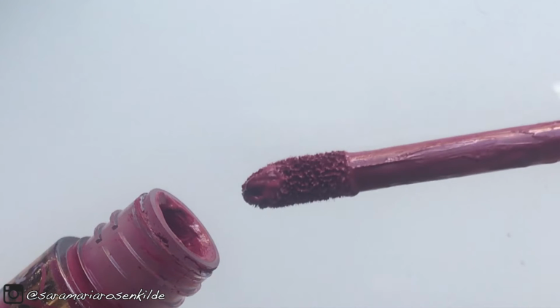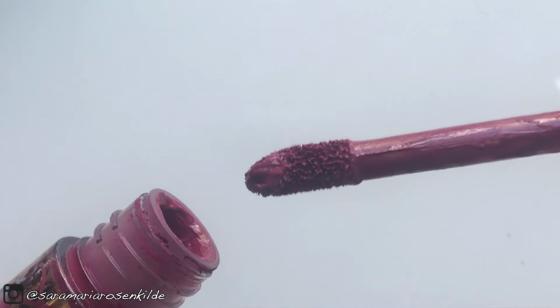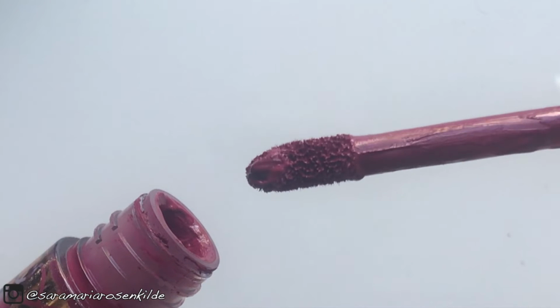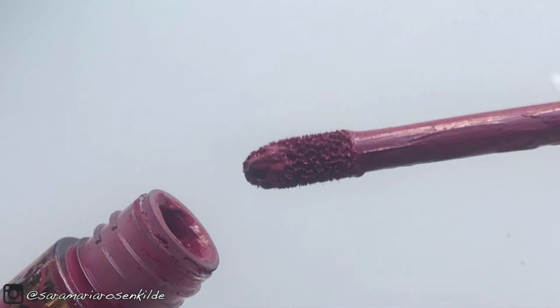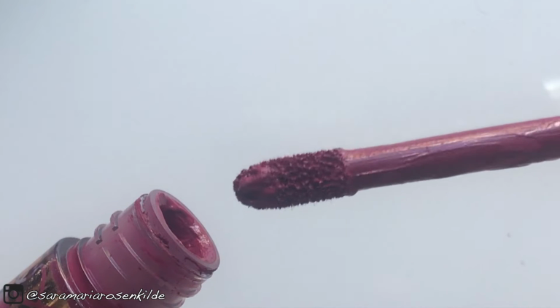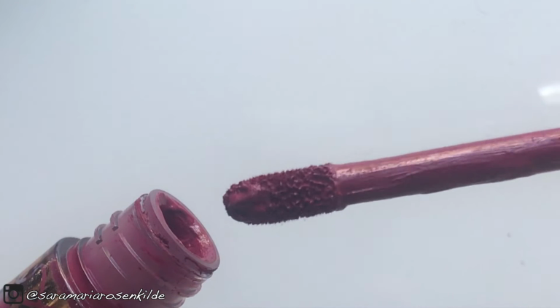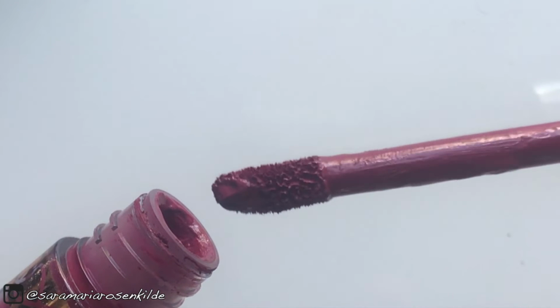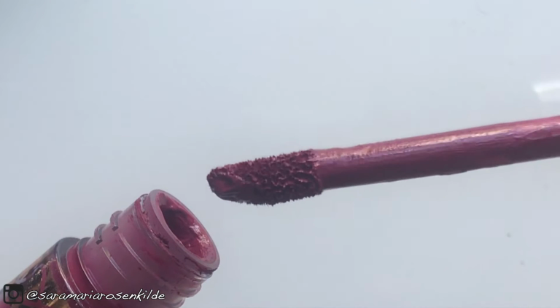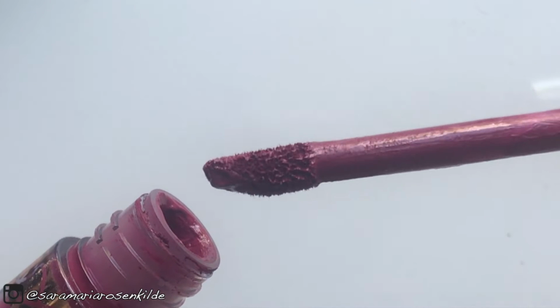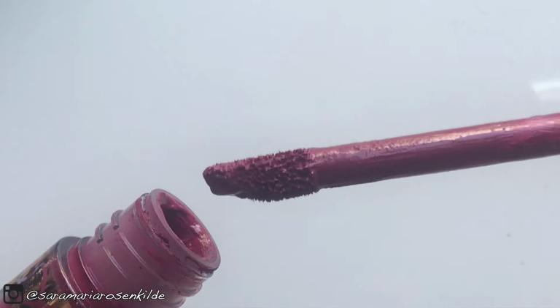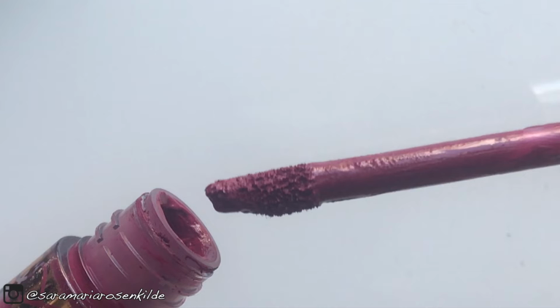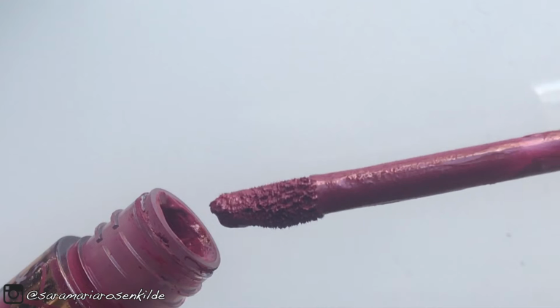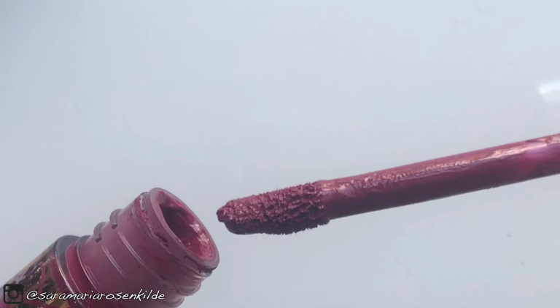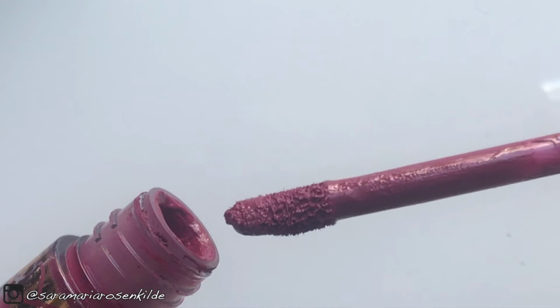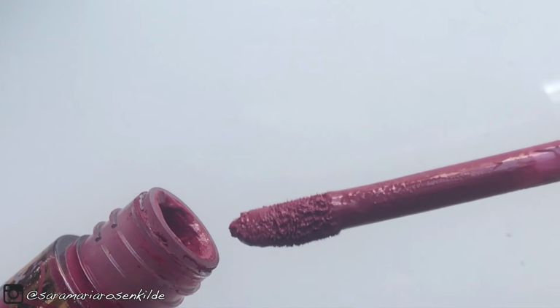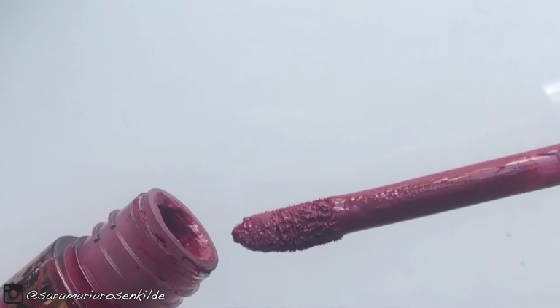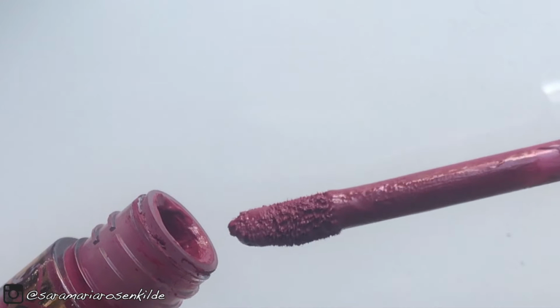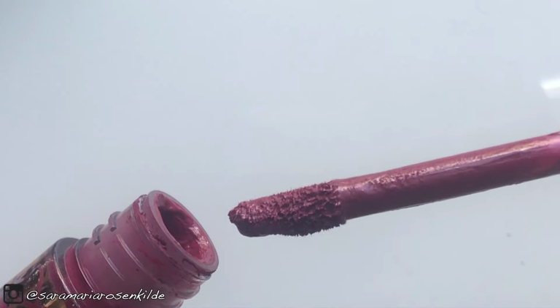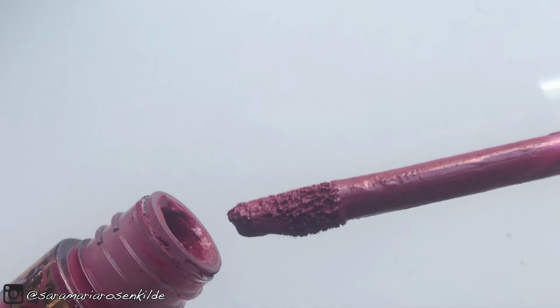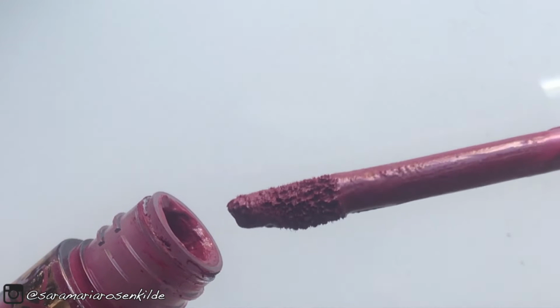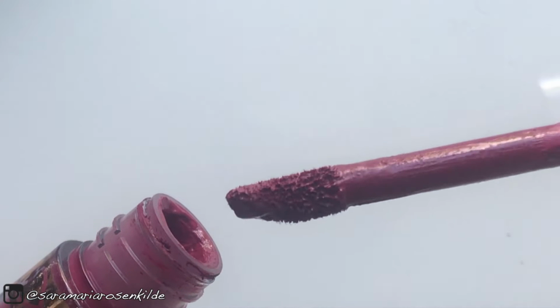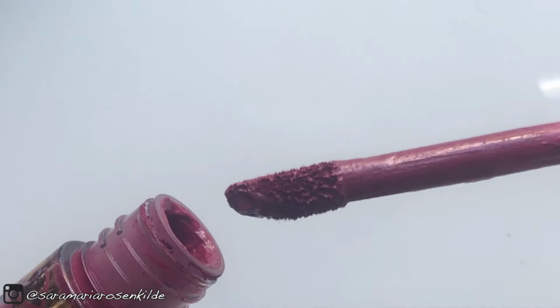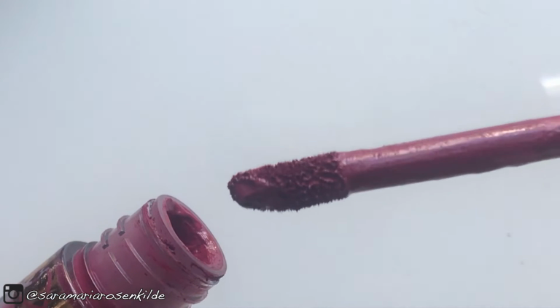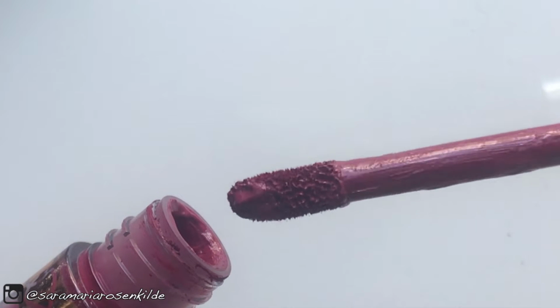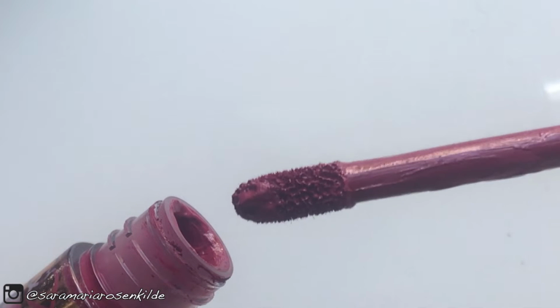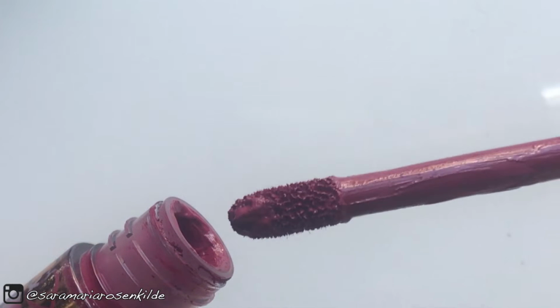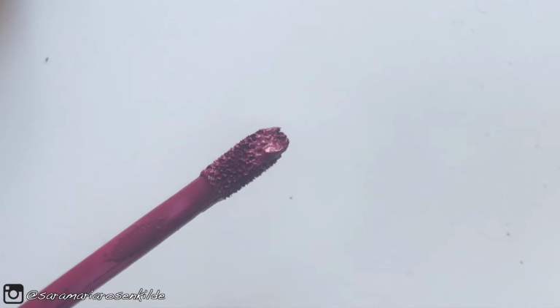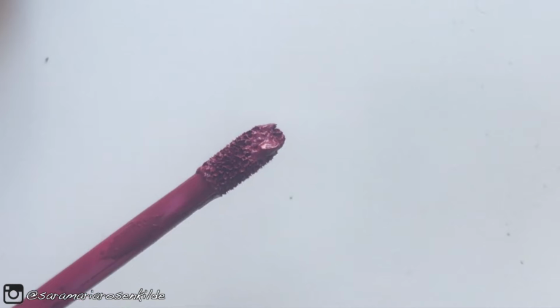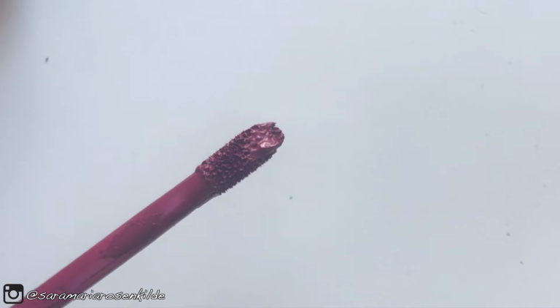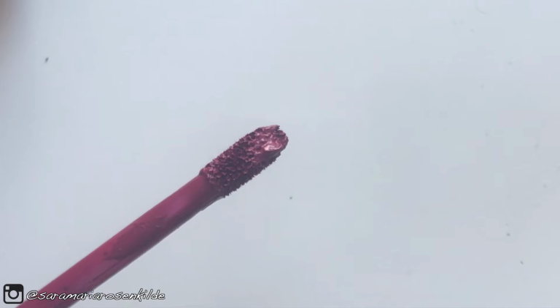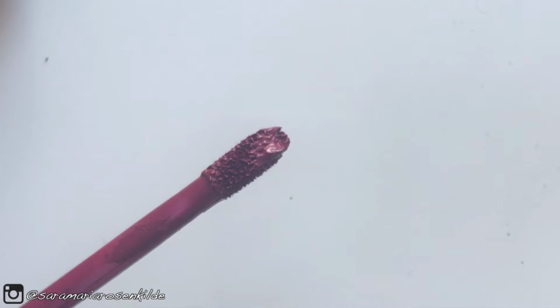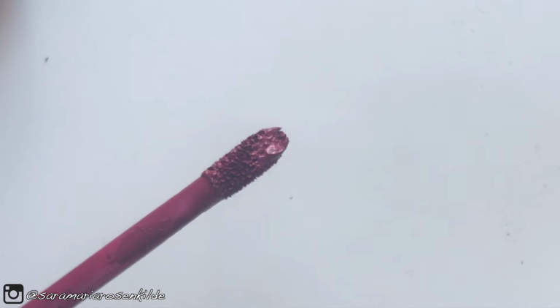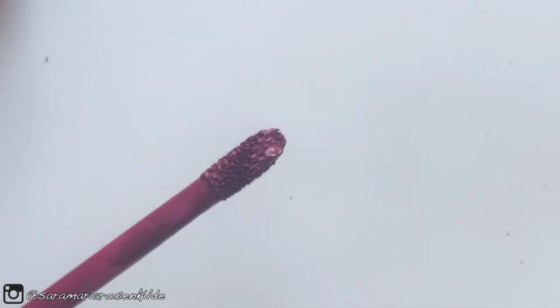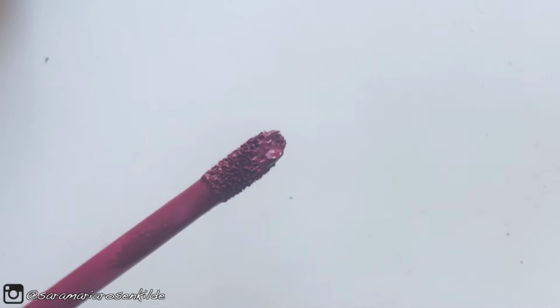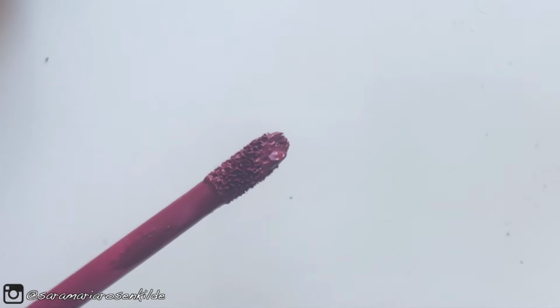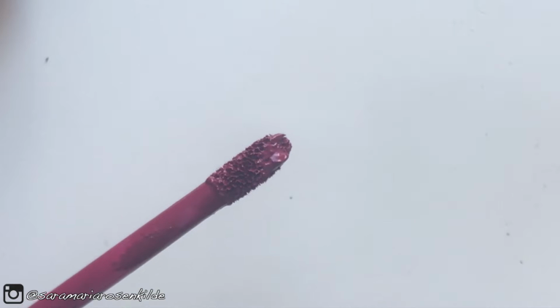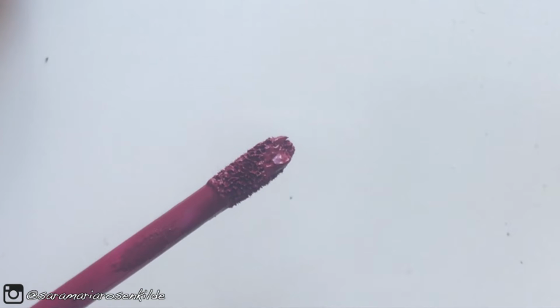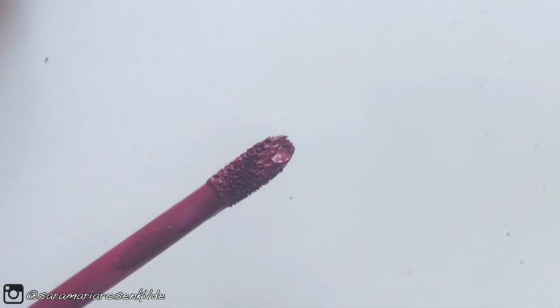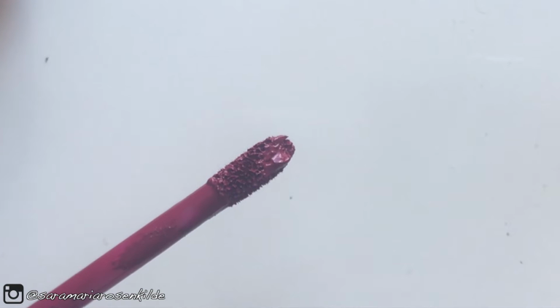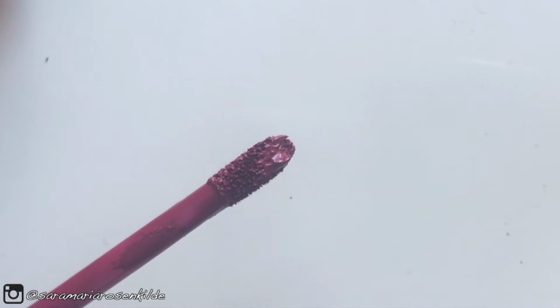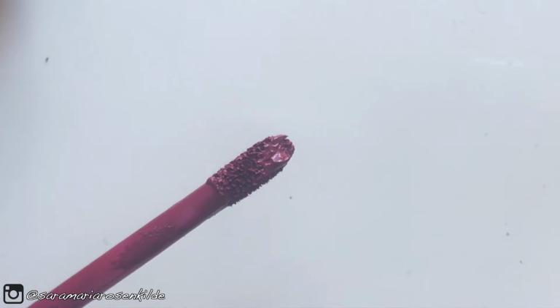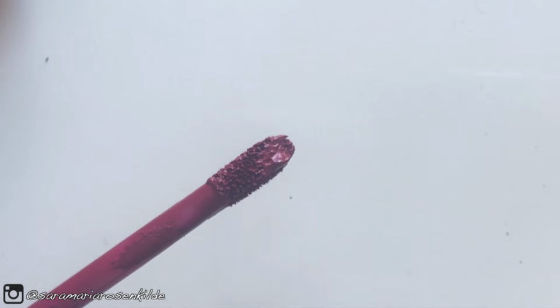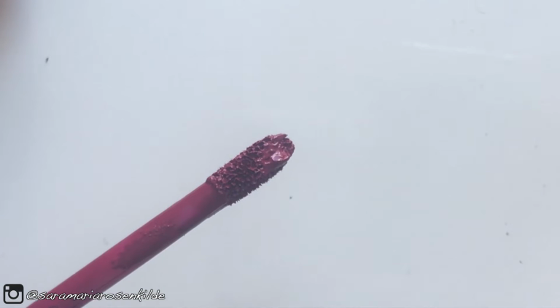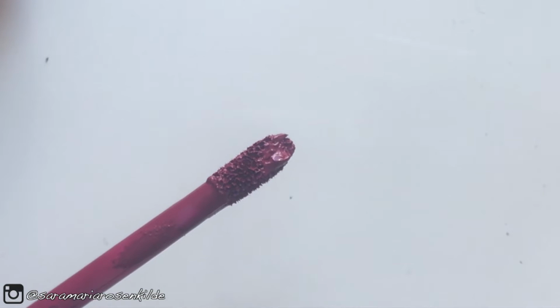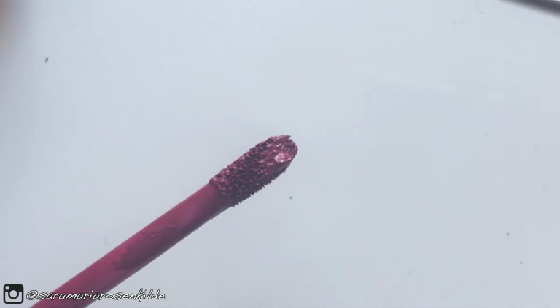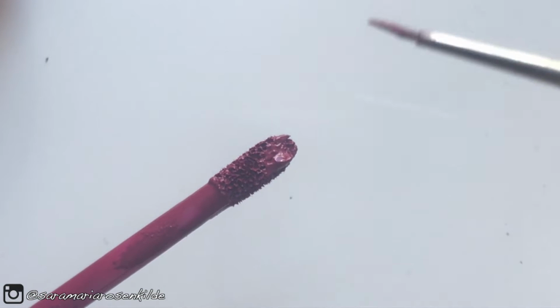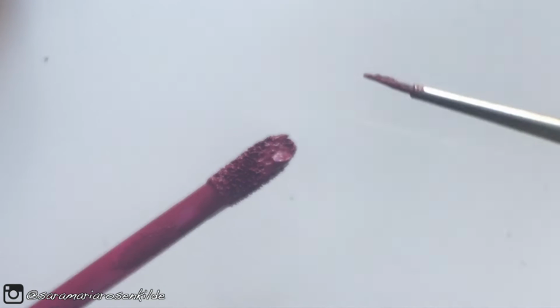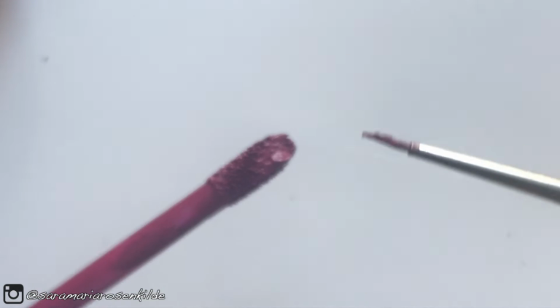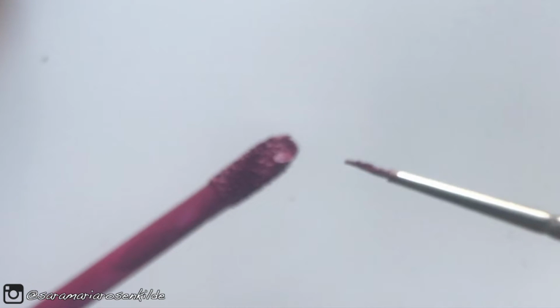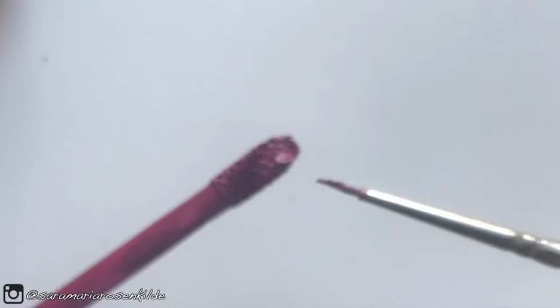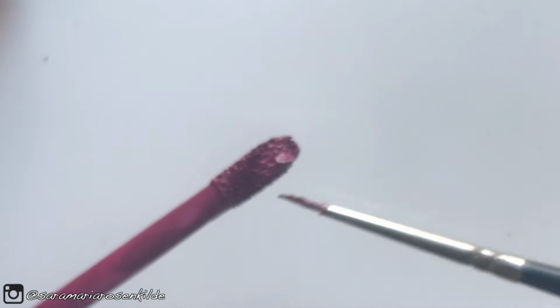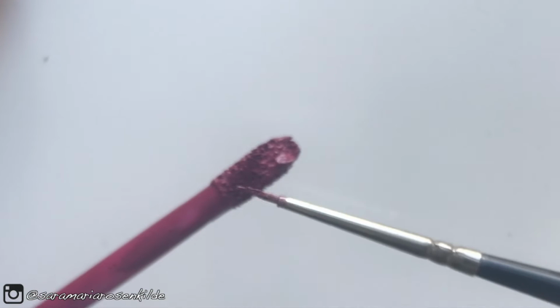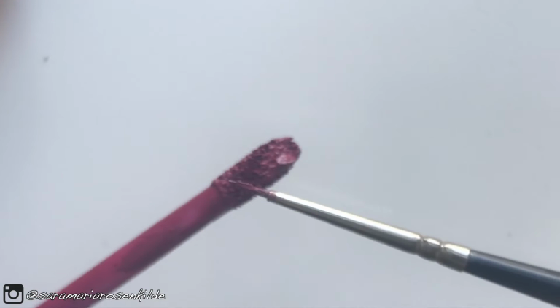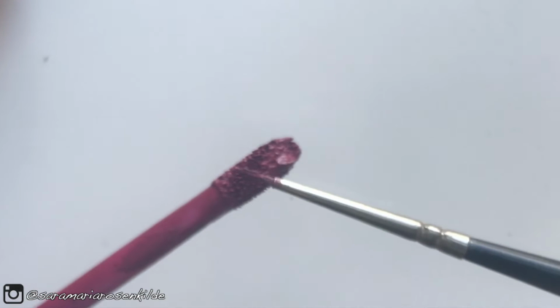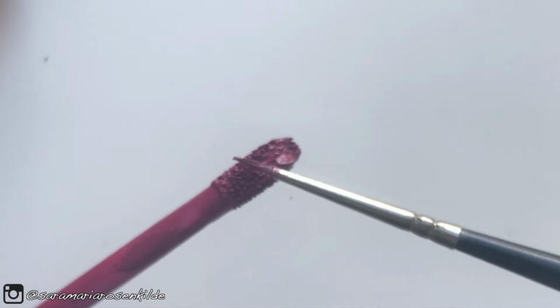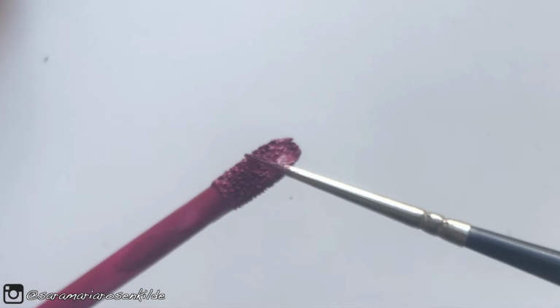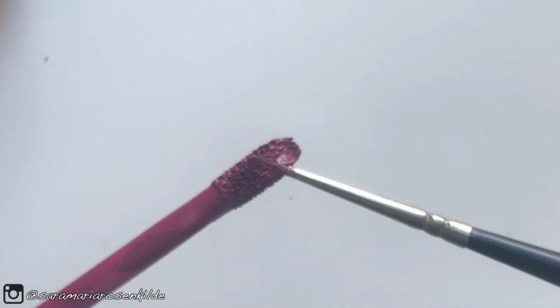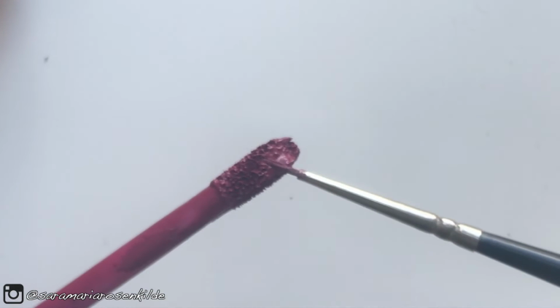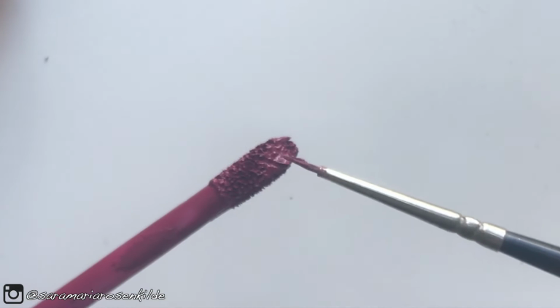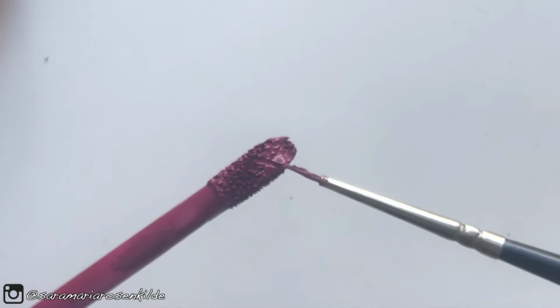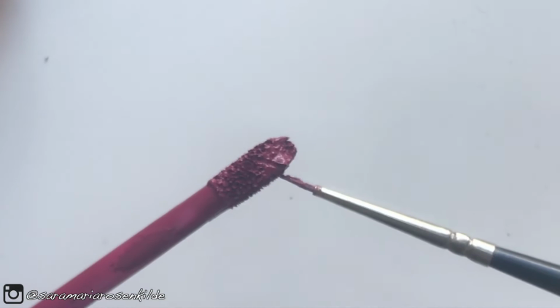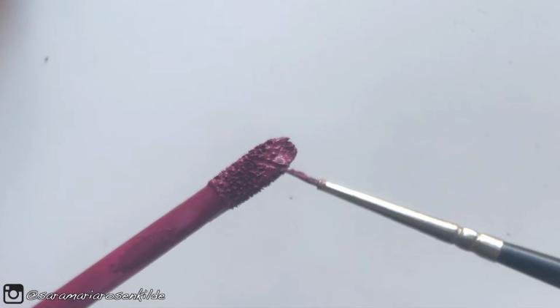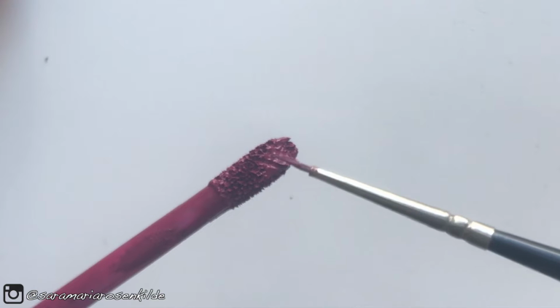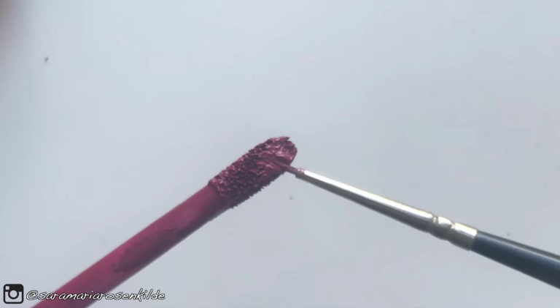For this tutorial, I'm going to be using a liquid lipstick, and then just a tiny little detail brush as well.